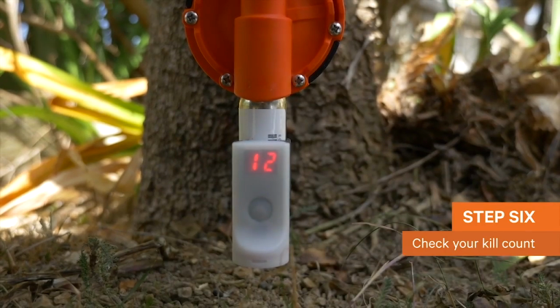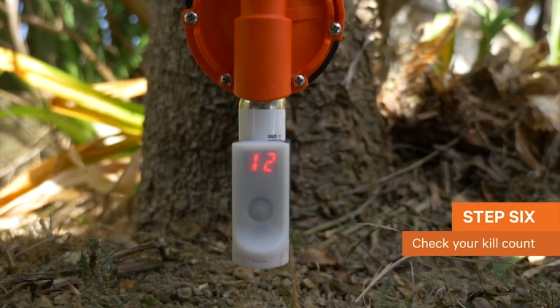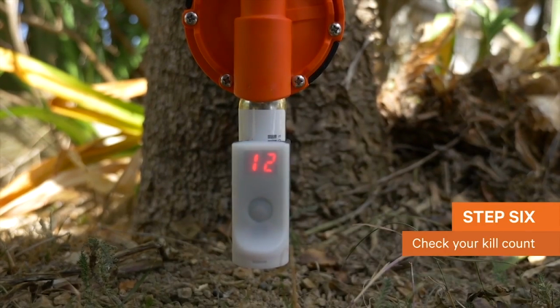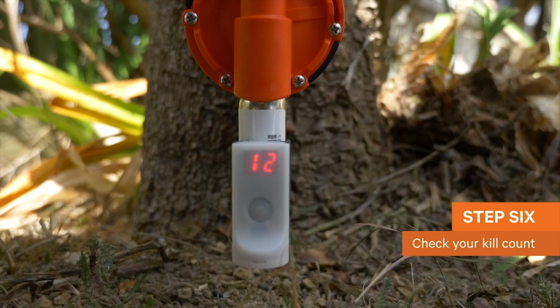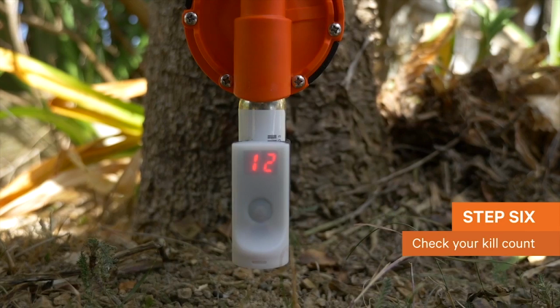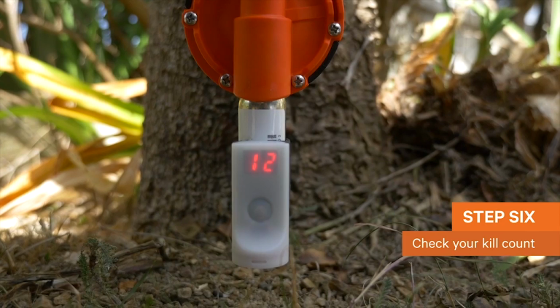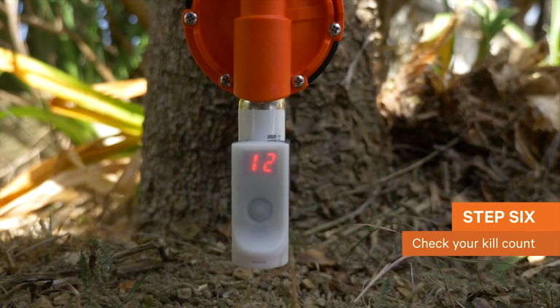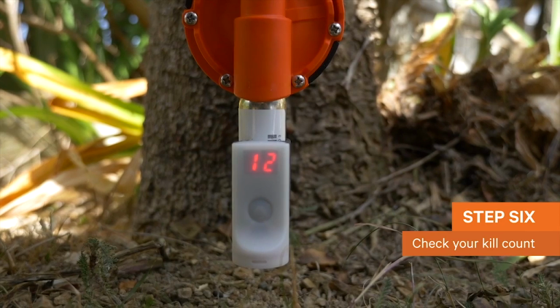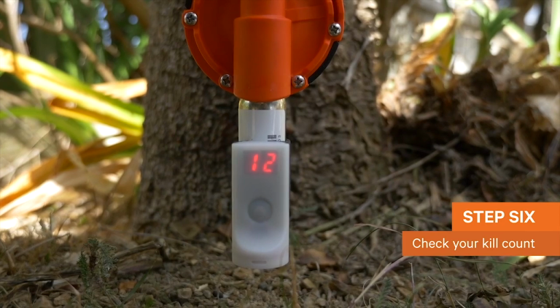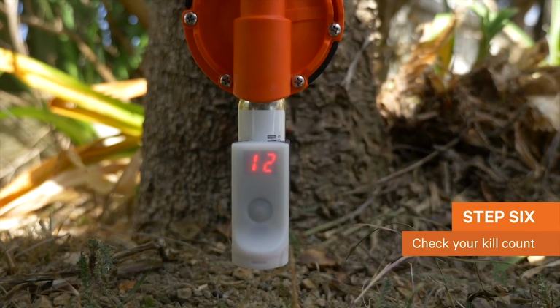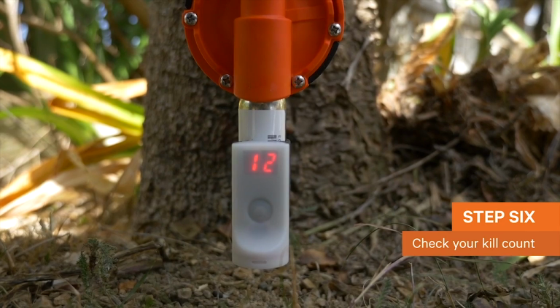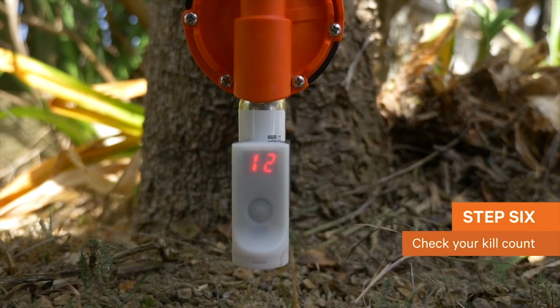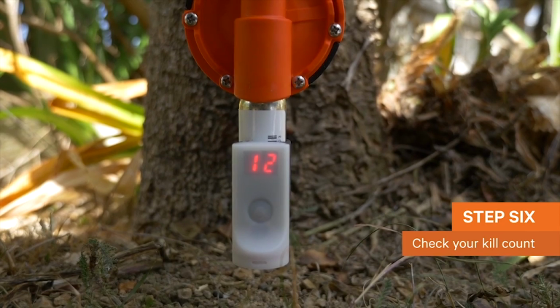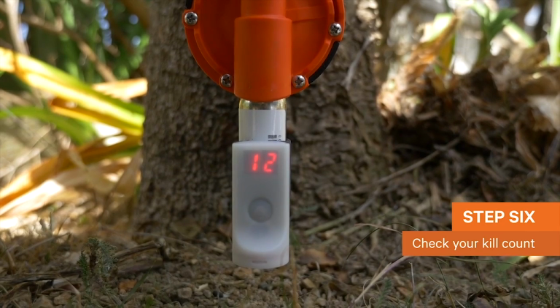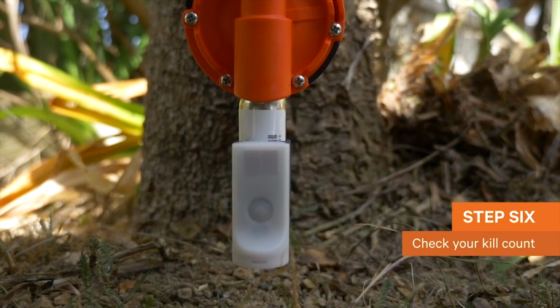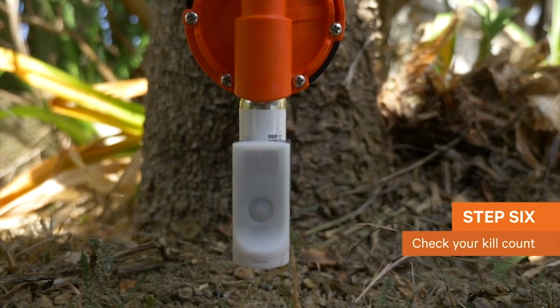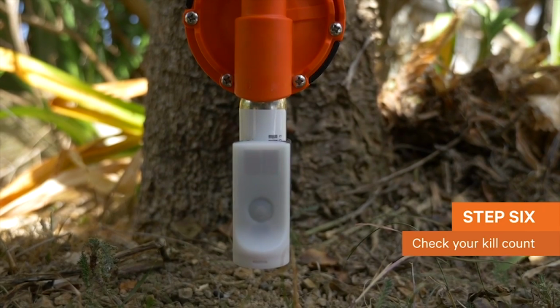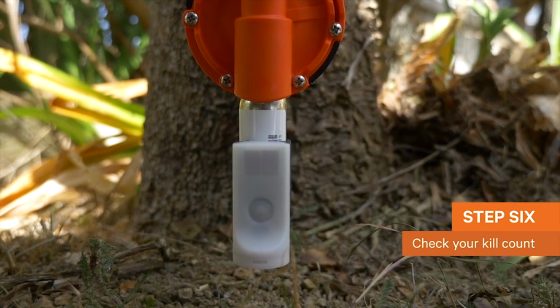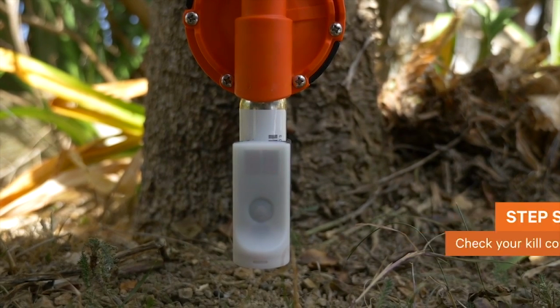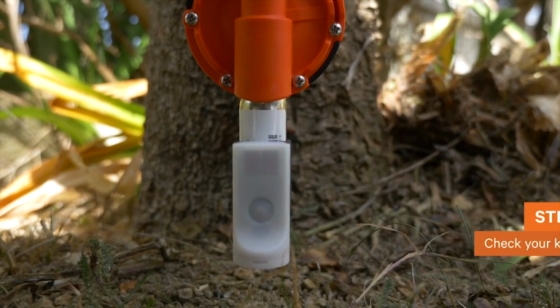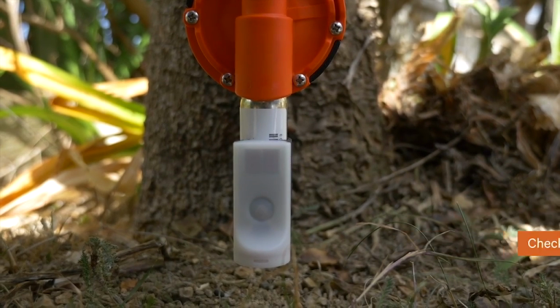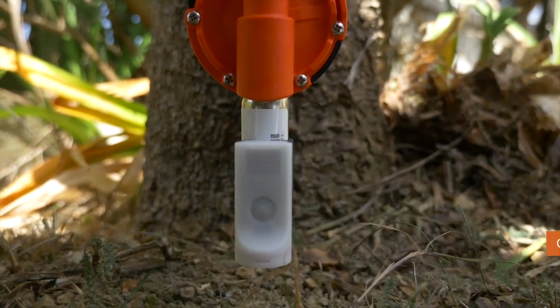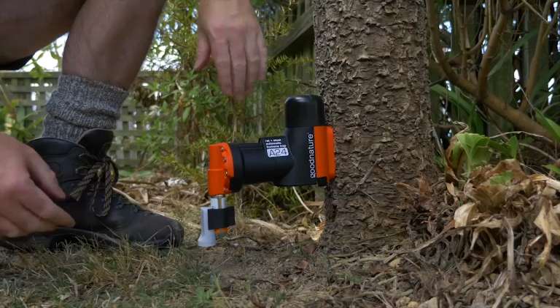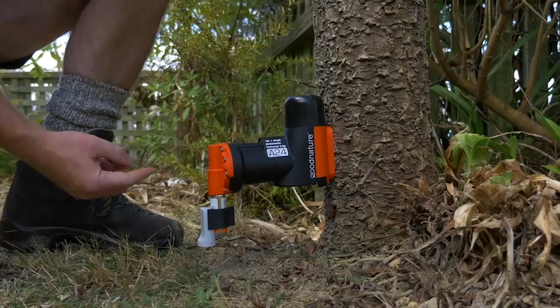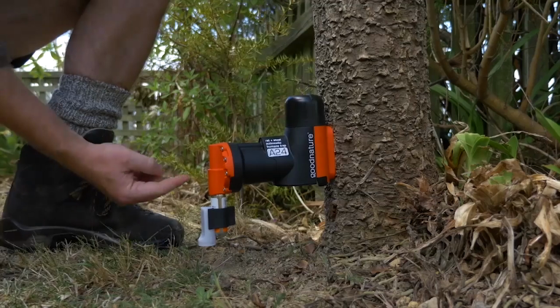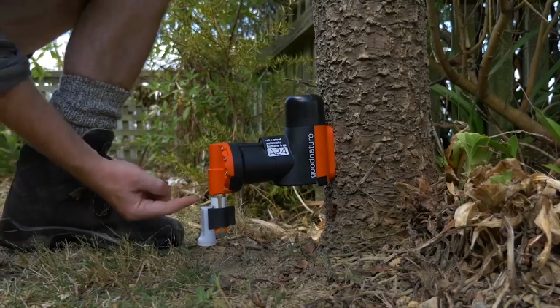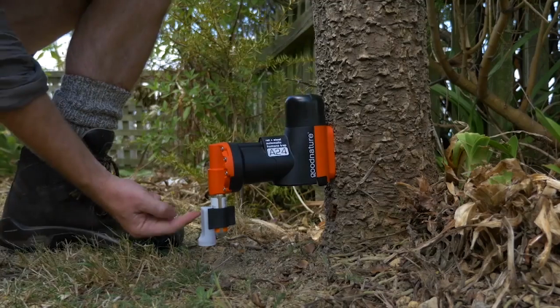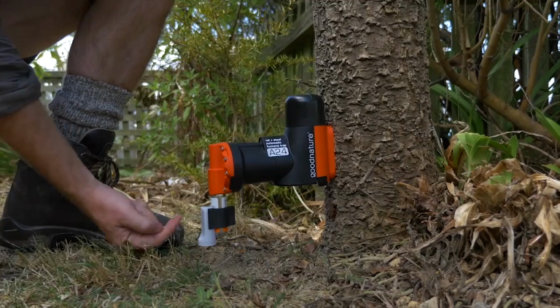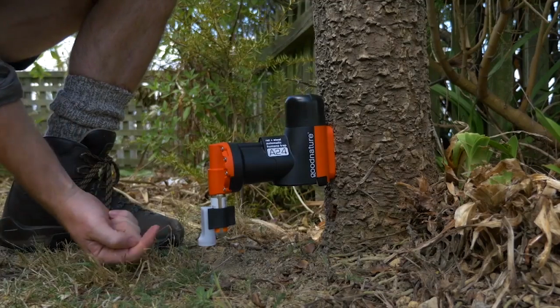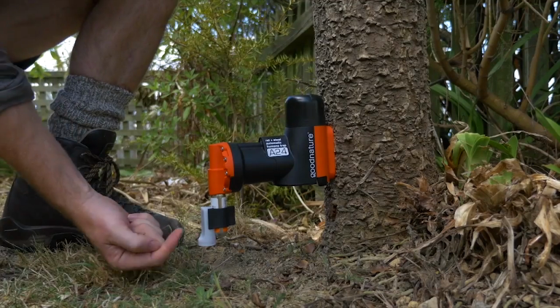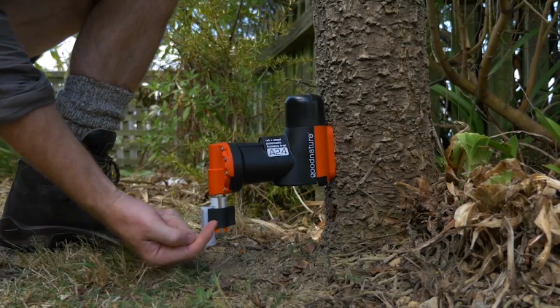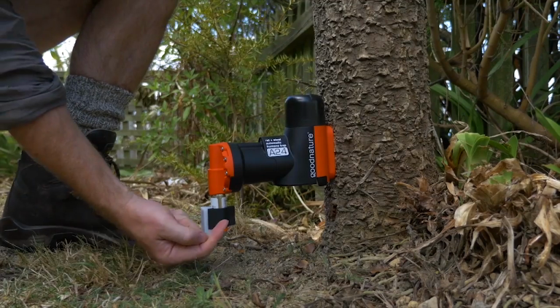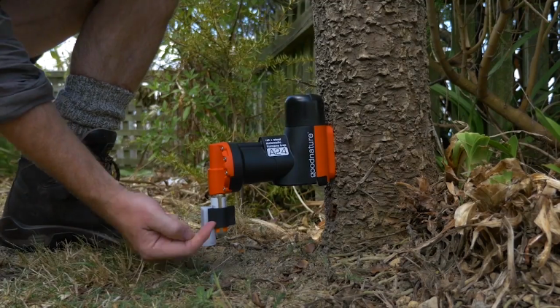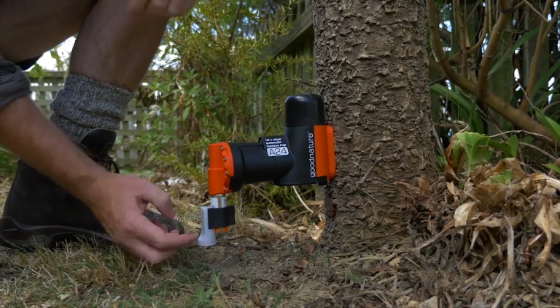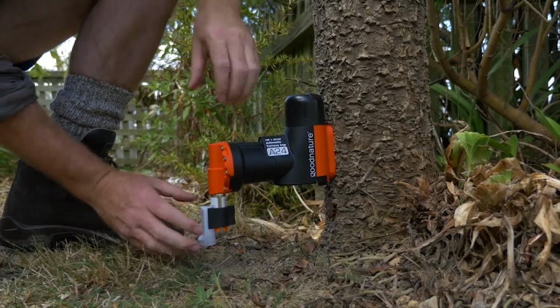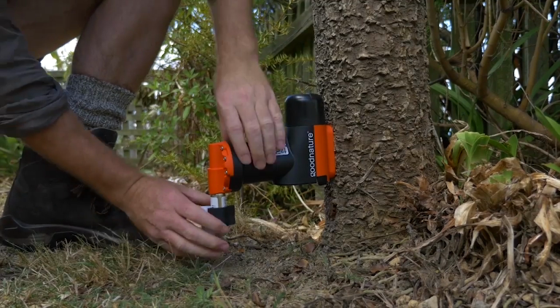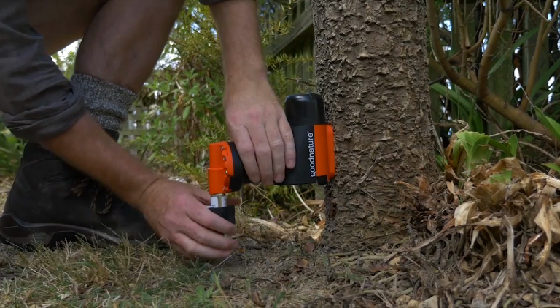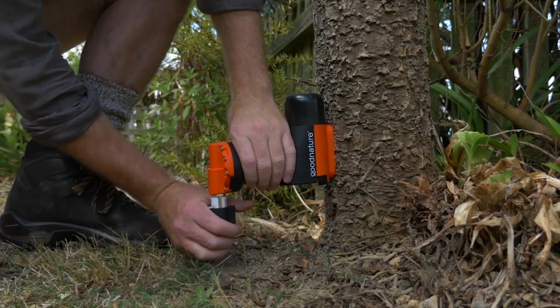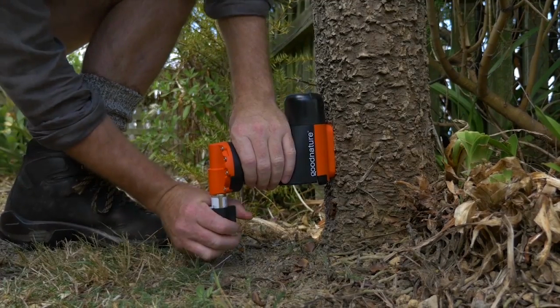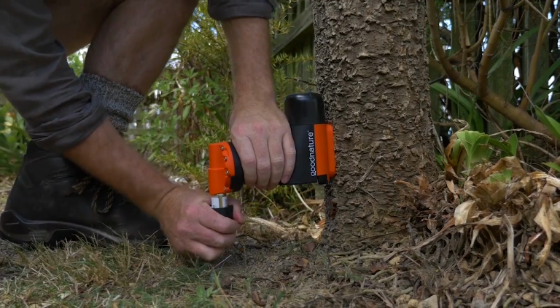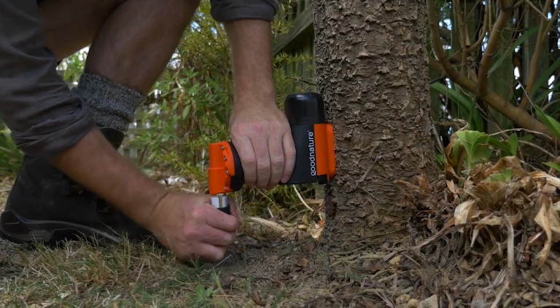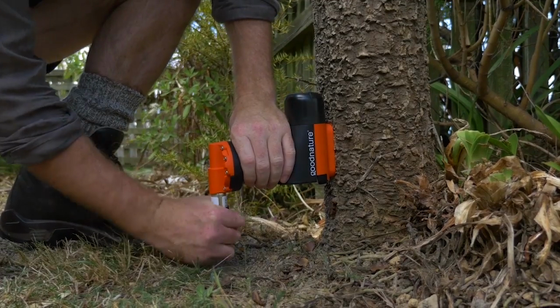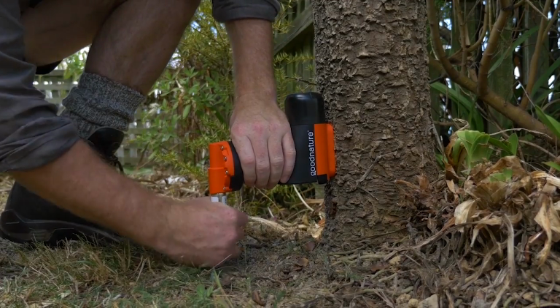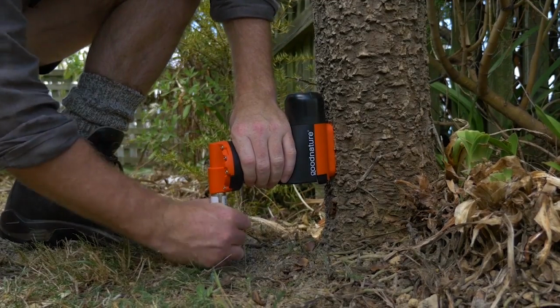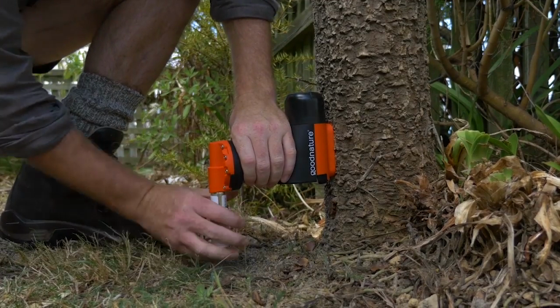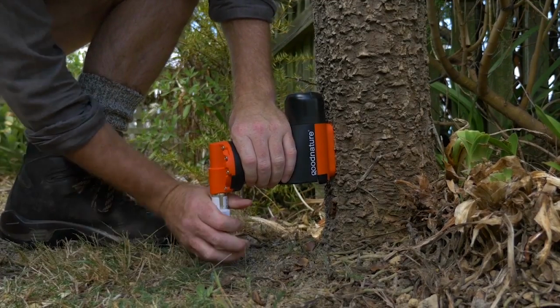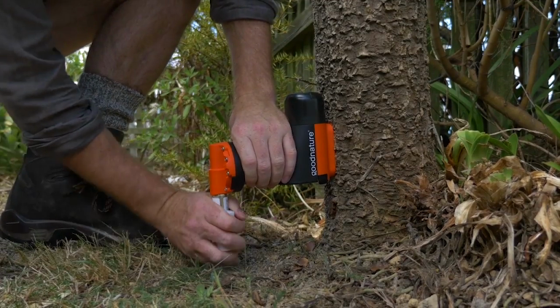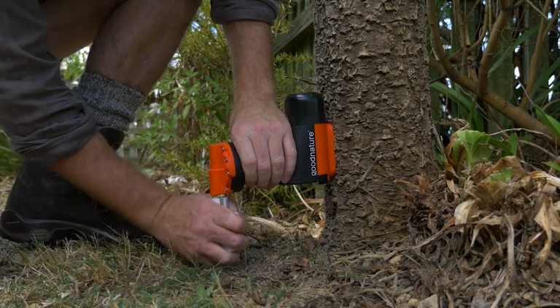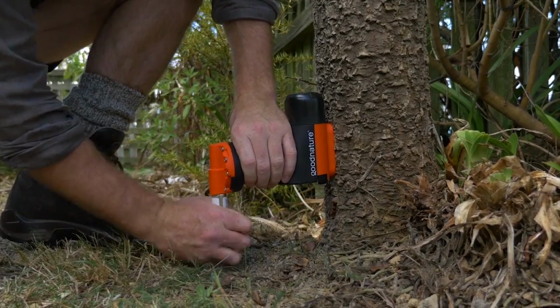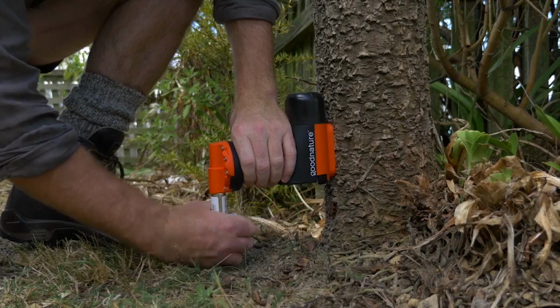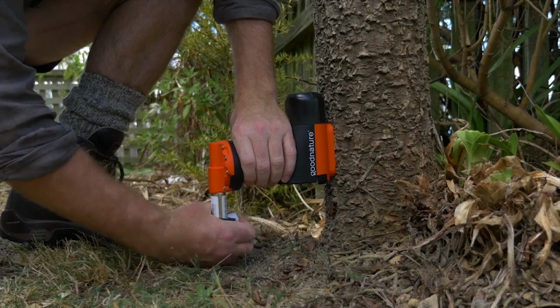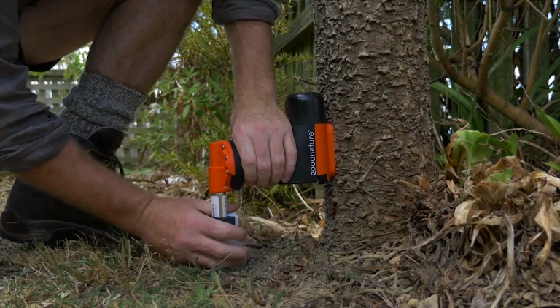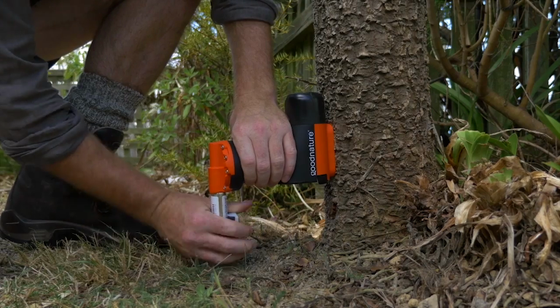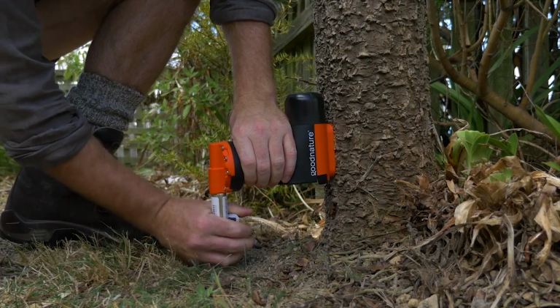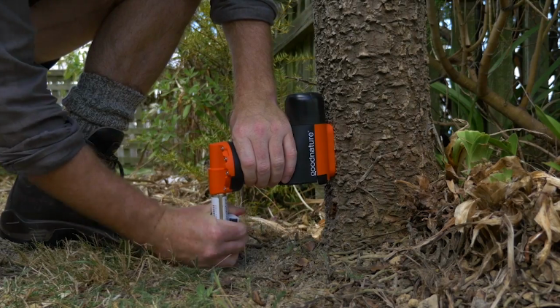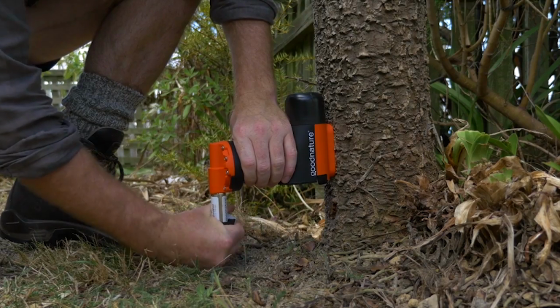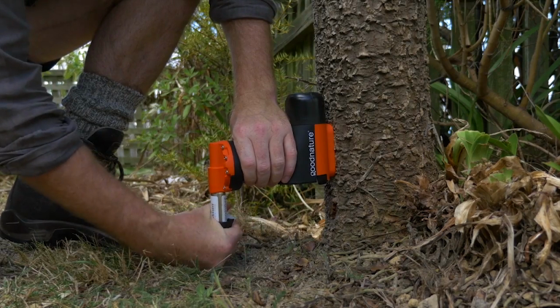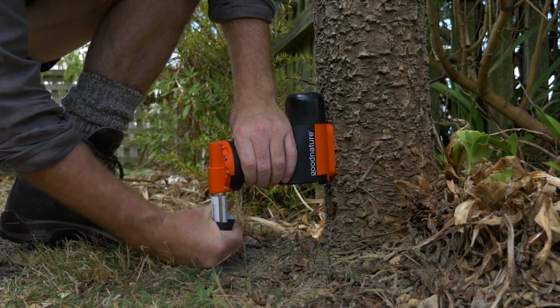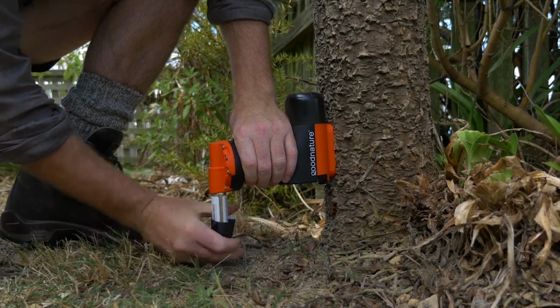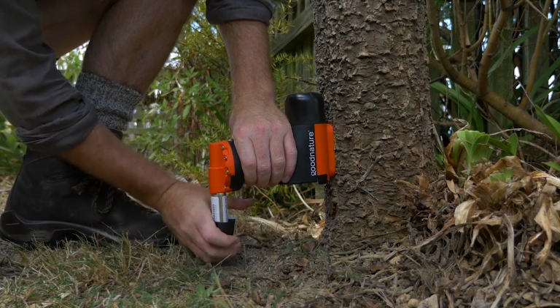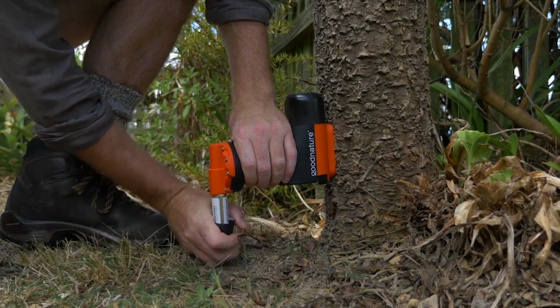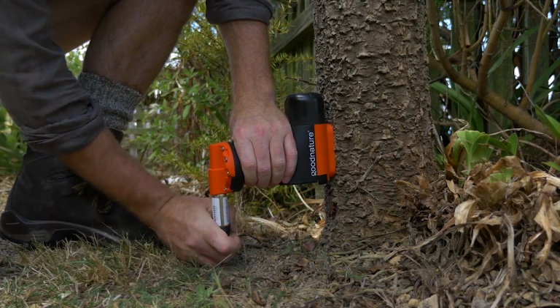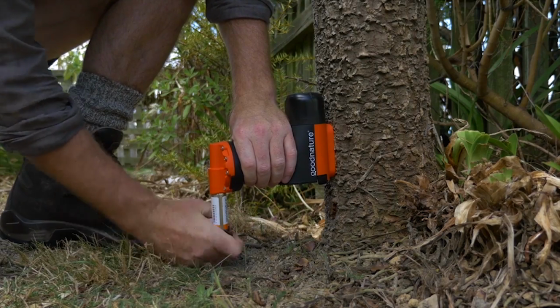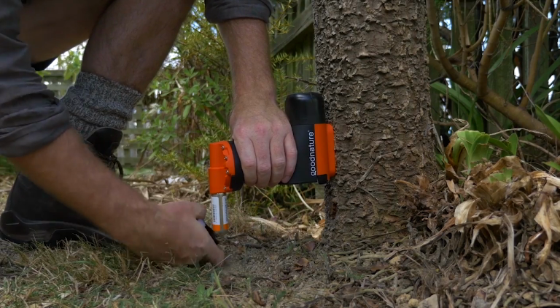12 kills? Sweet! And don't forget to change your gas every 6 months, or if your counter gets to 24 kills before then.